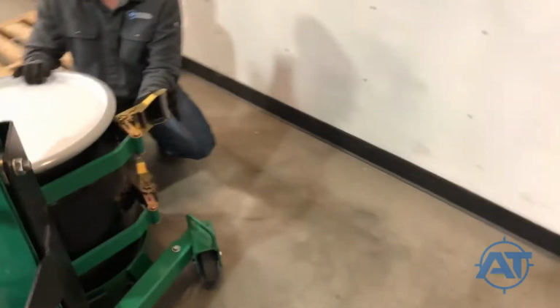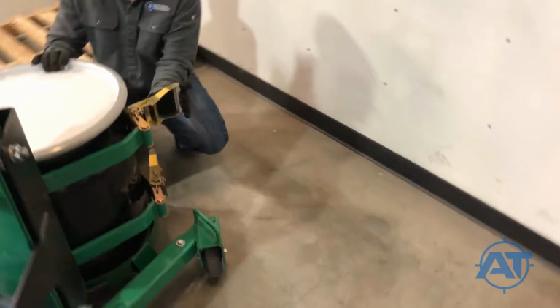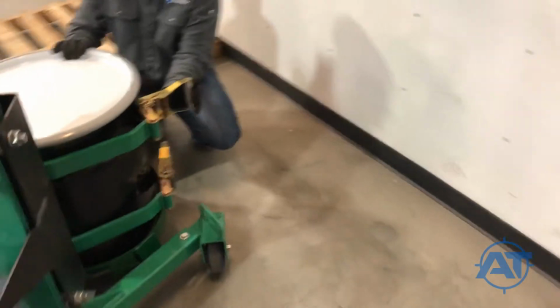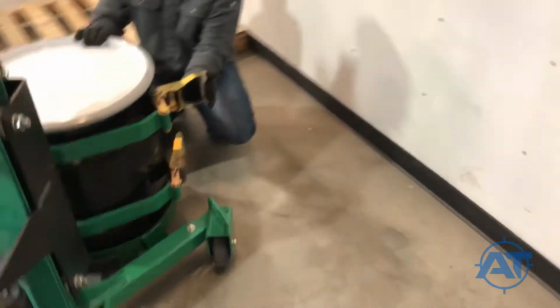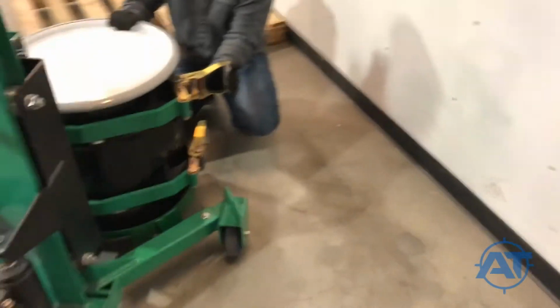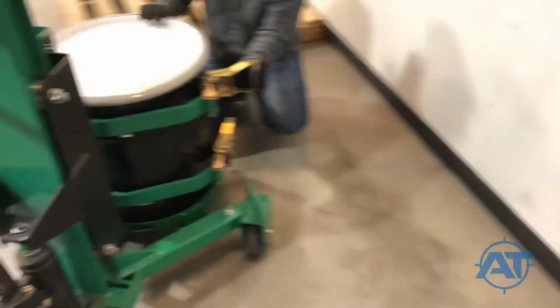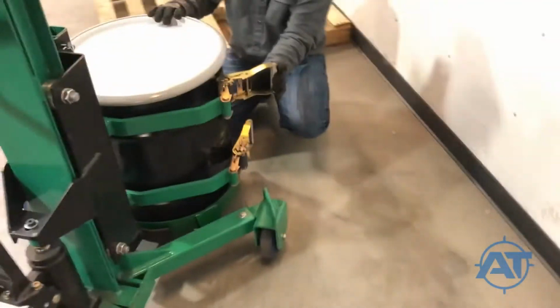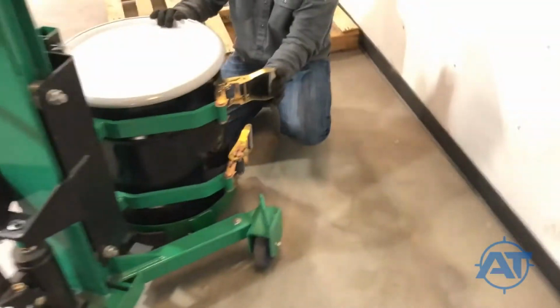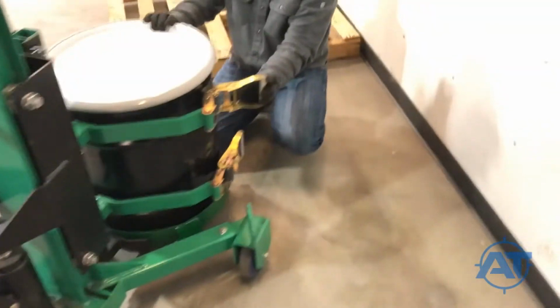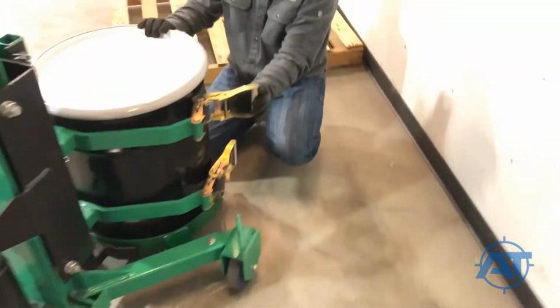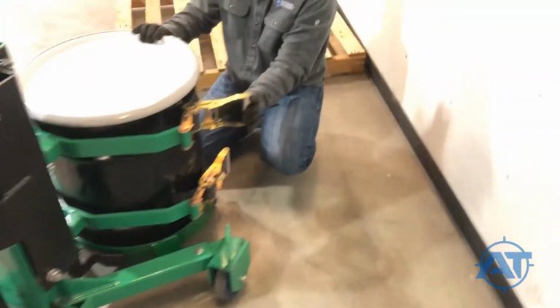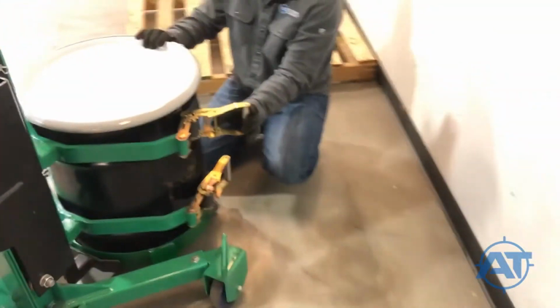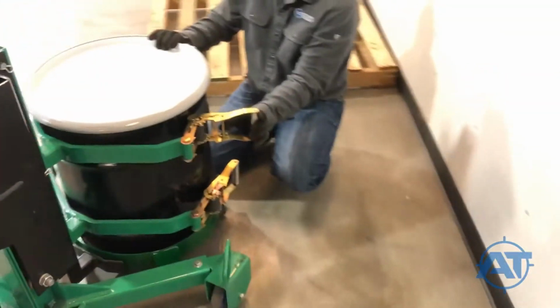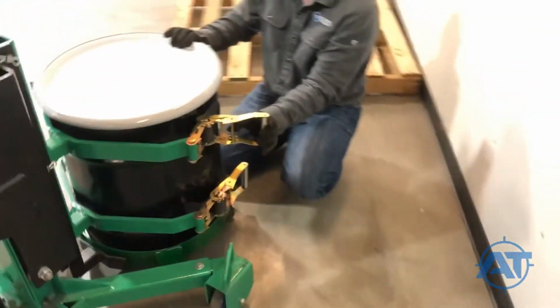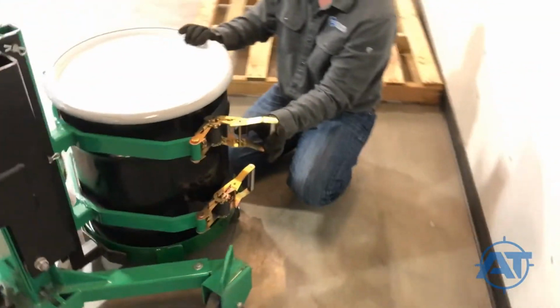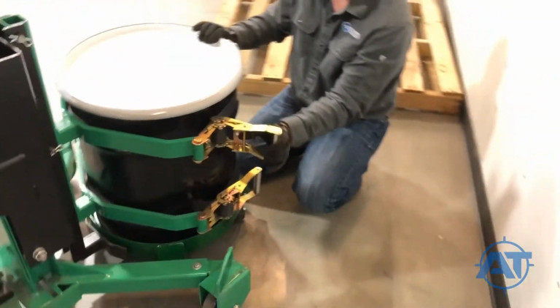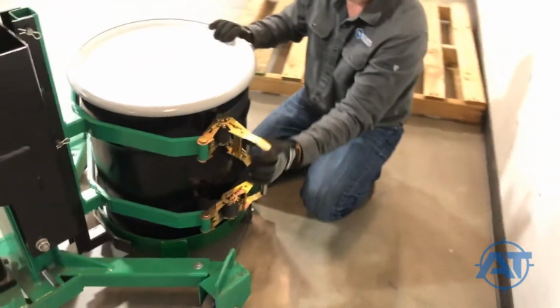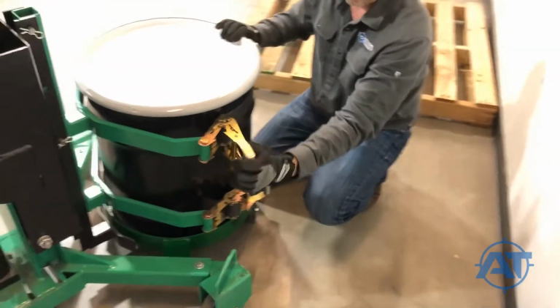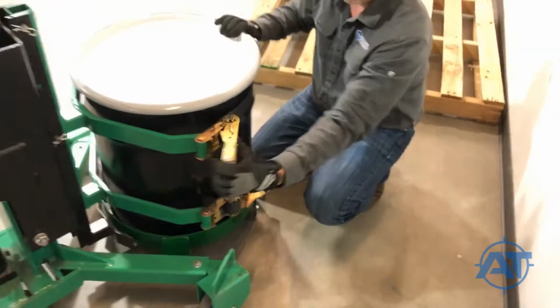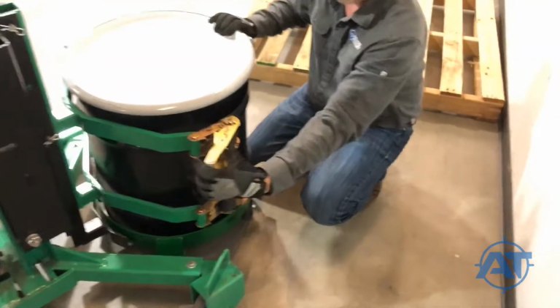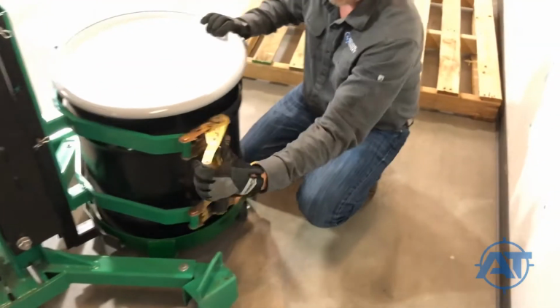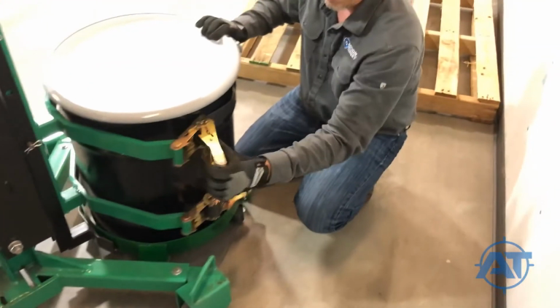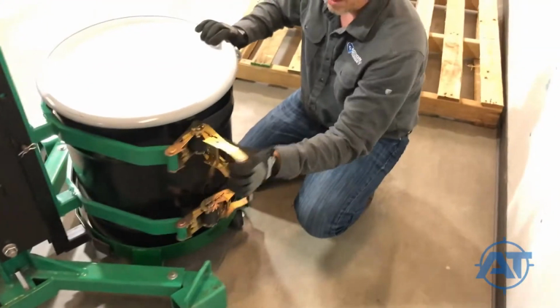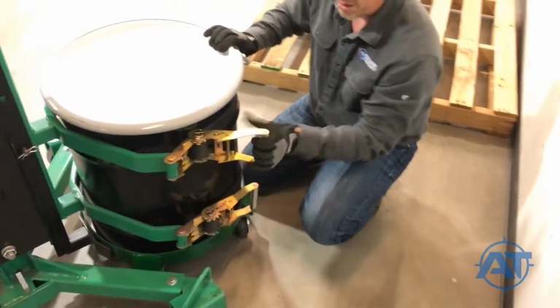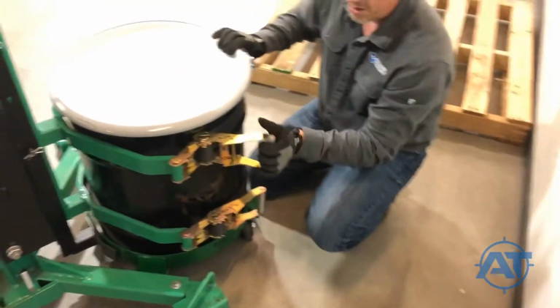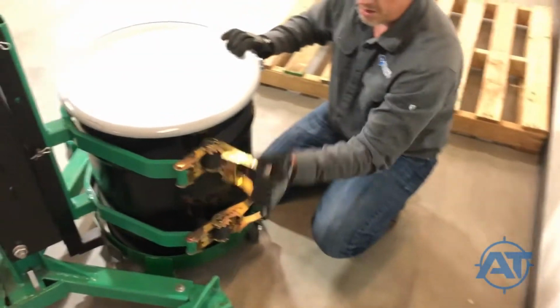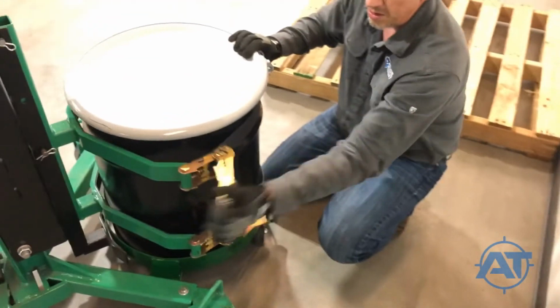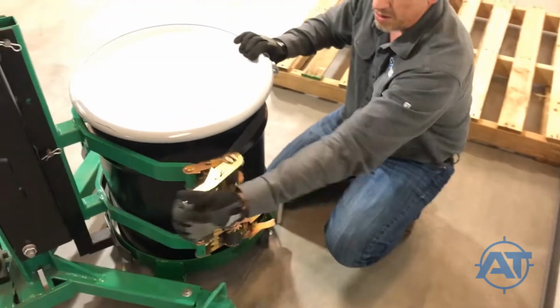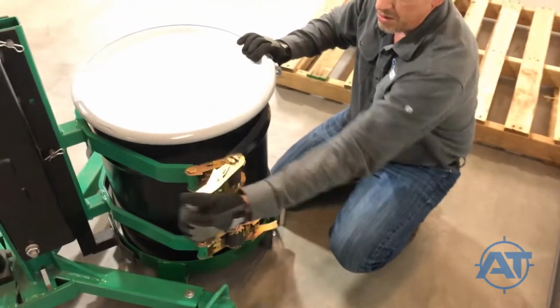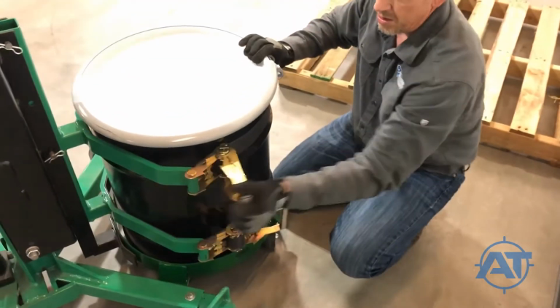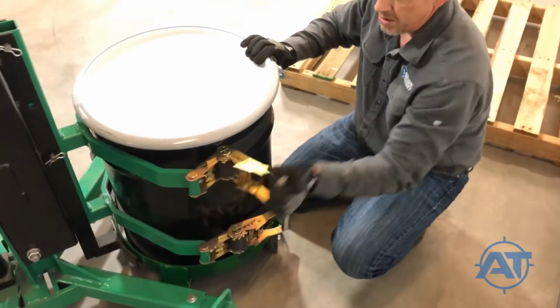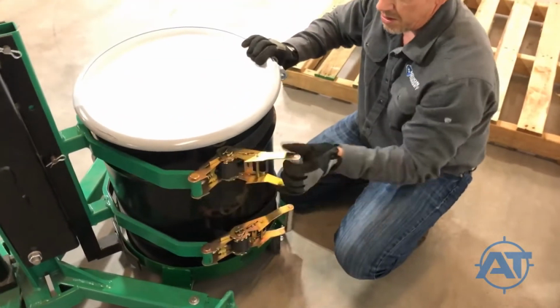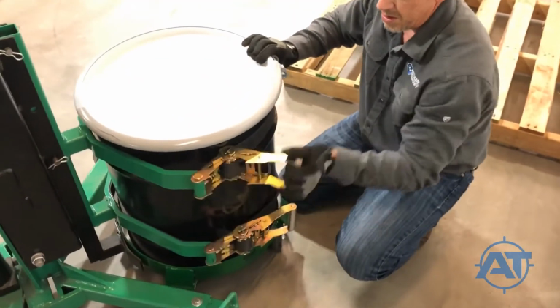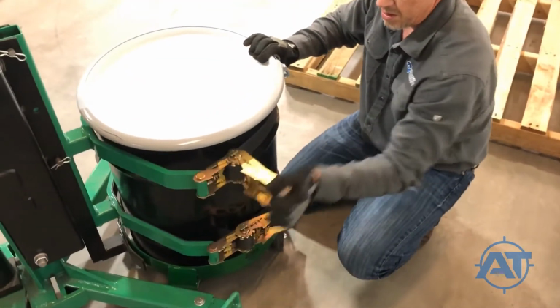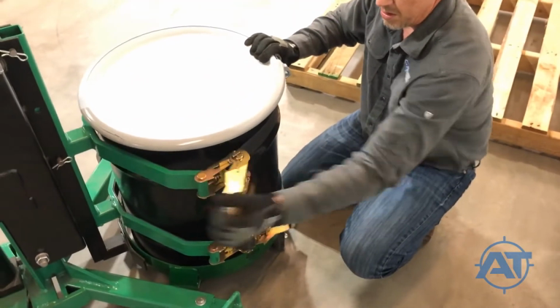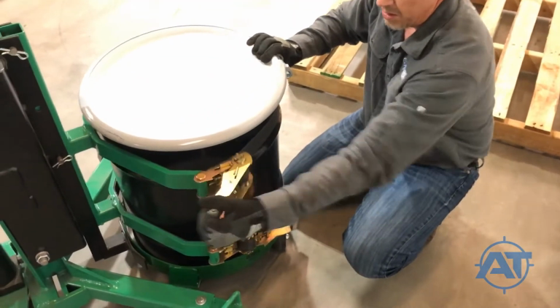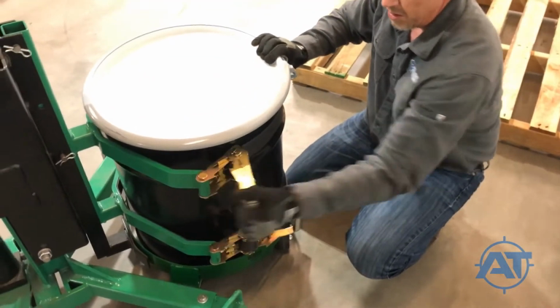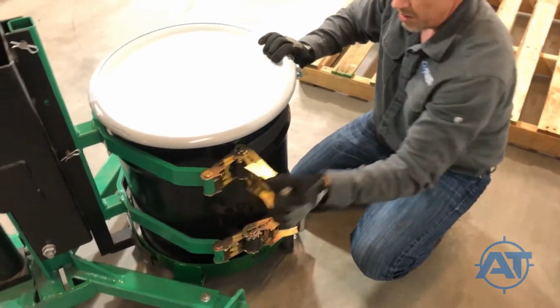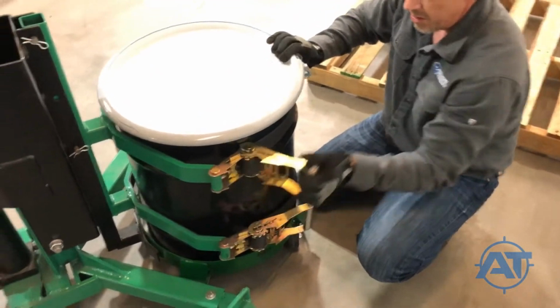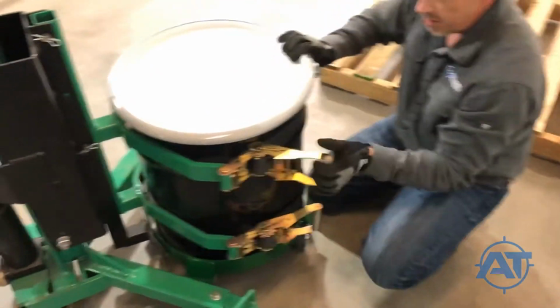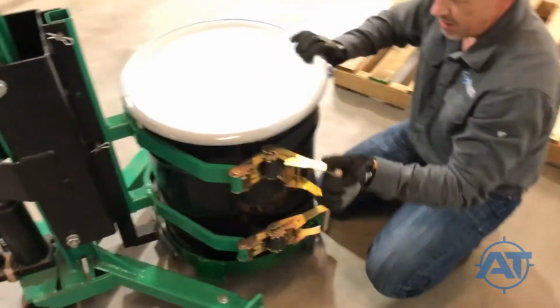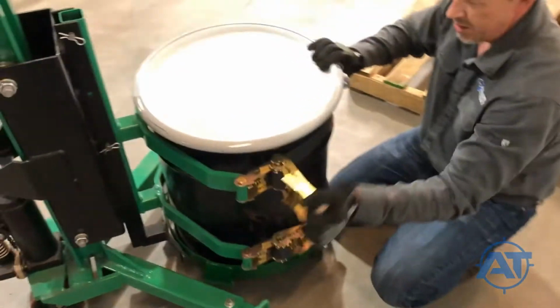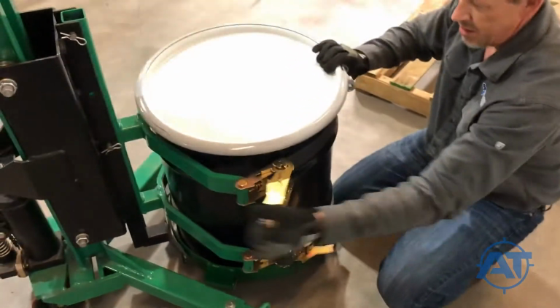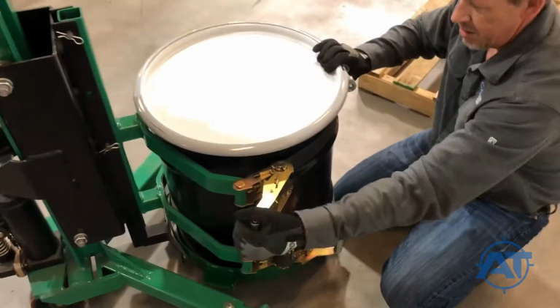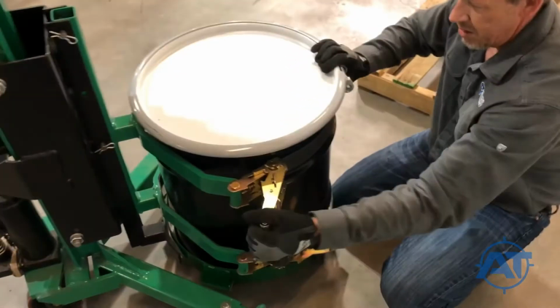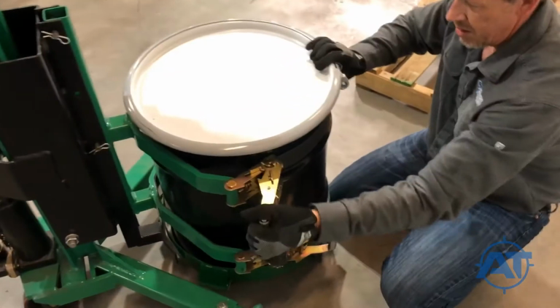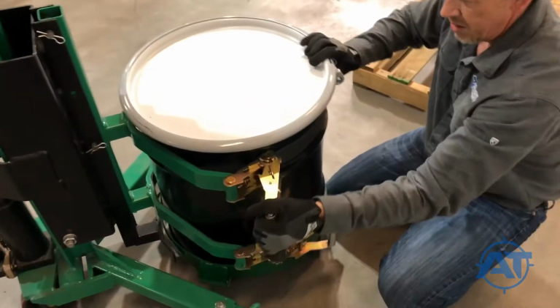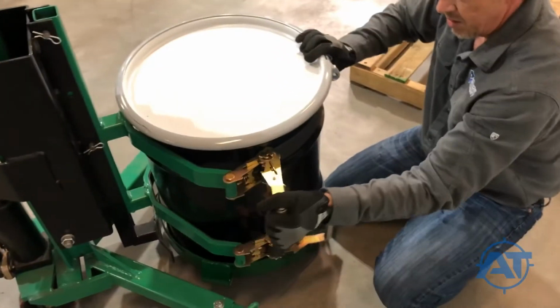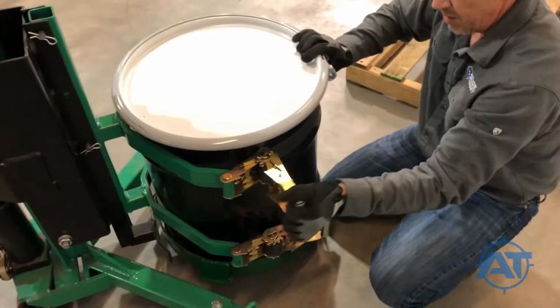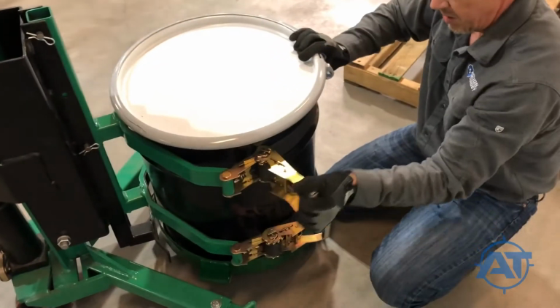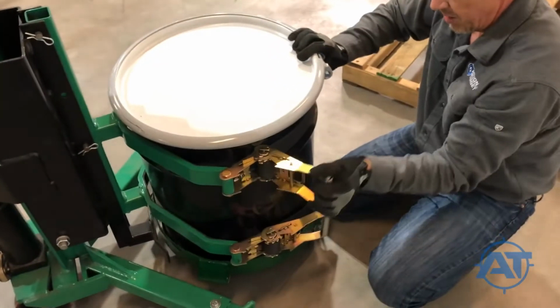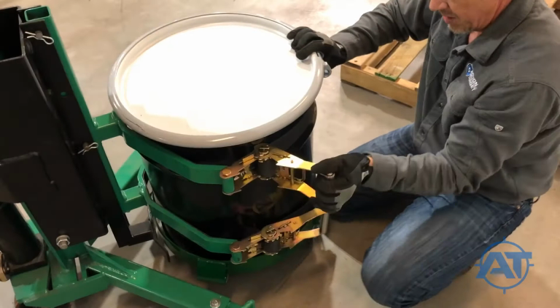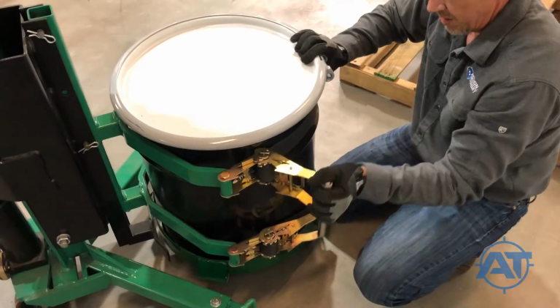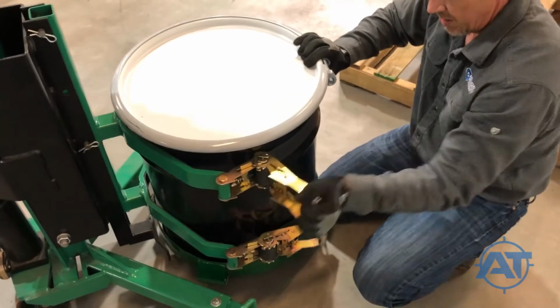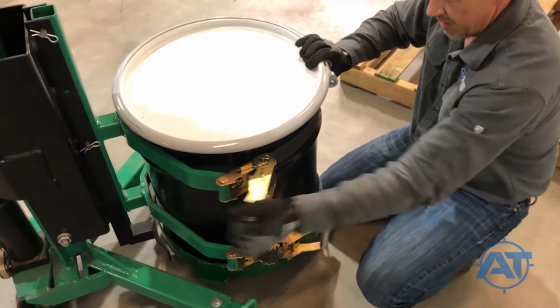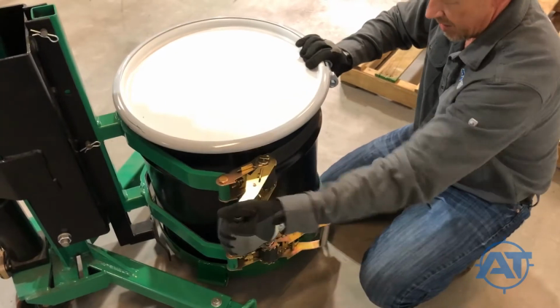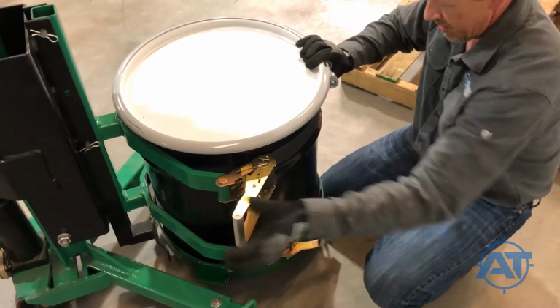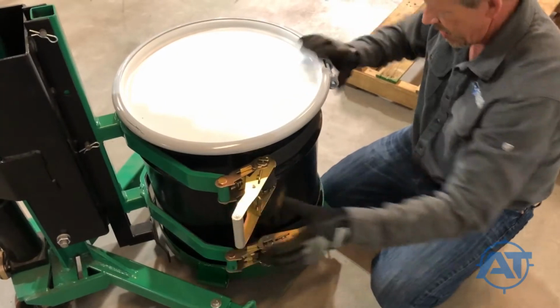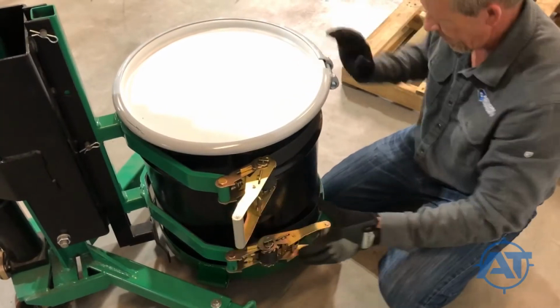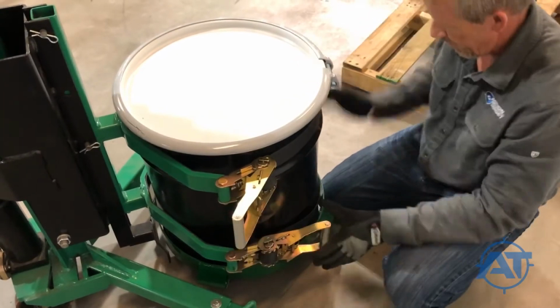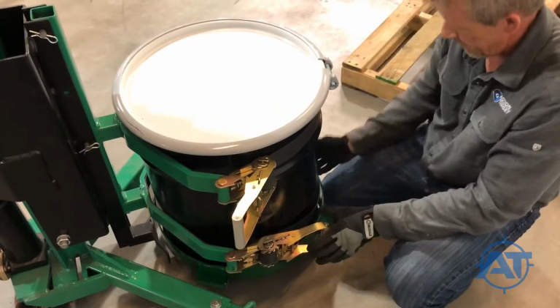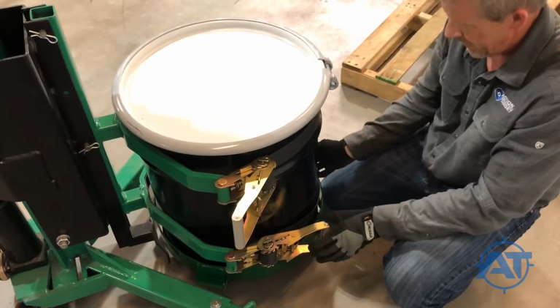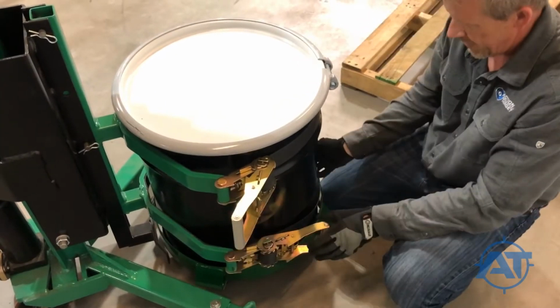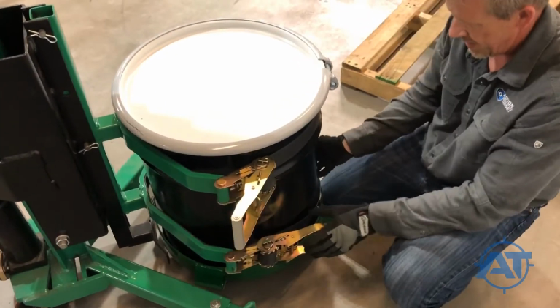Using the ratcheting system, tighten both straps. Make sure the straps are level as you tighten them.